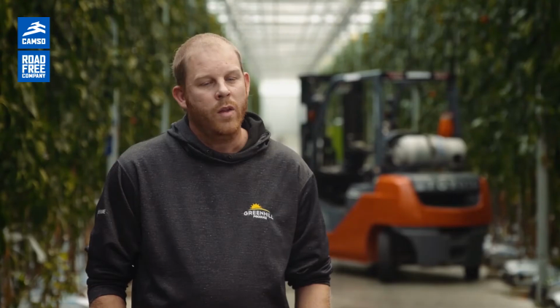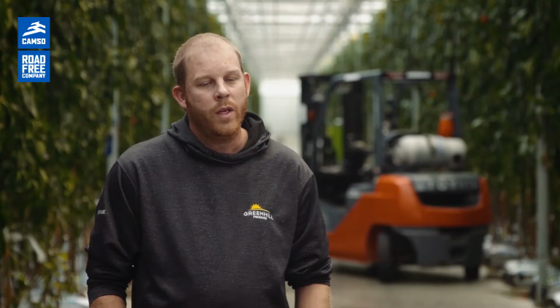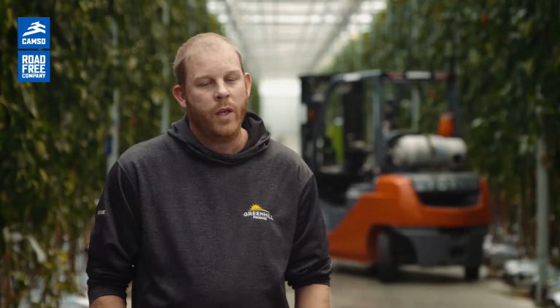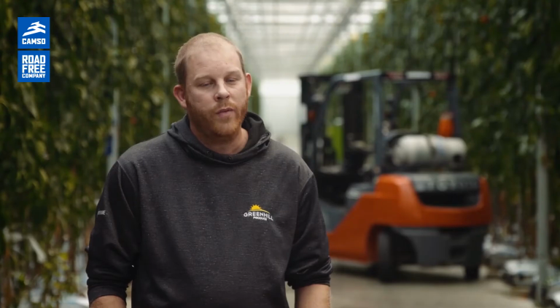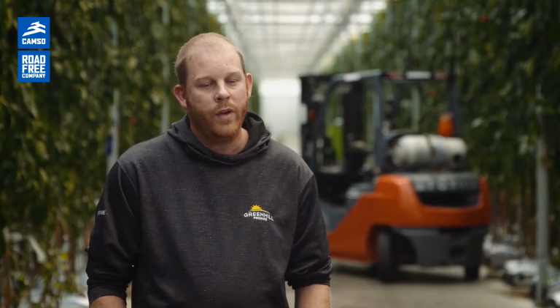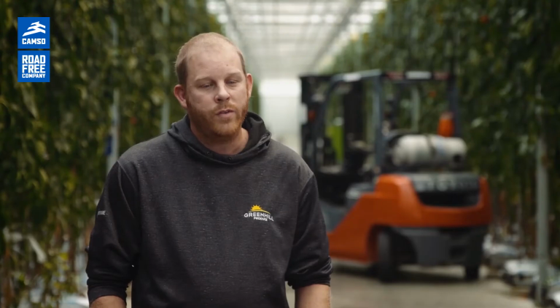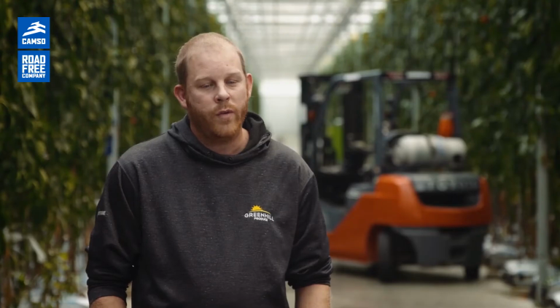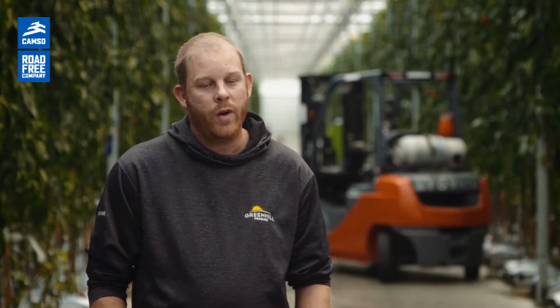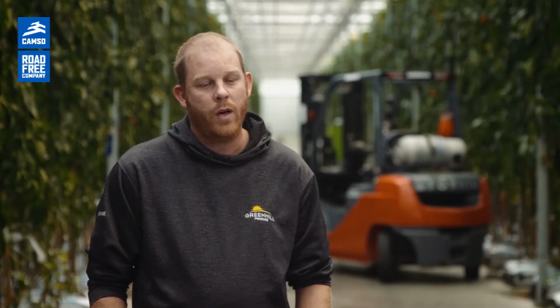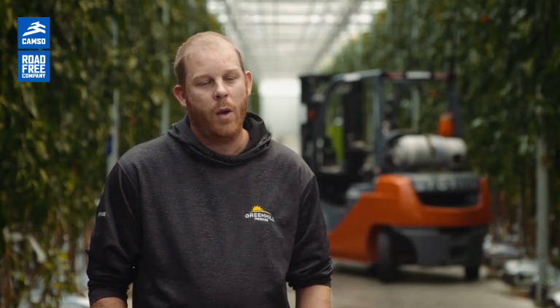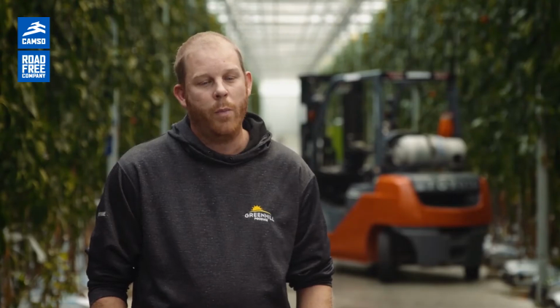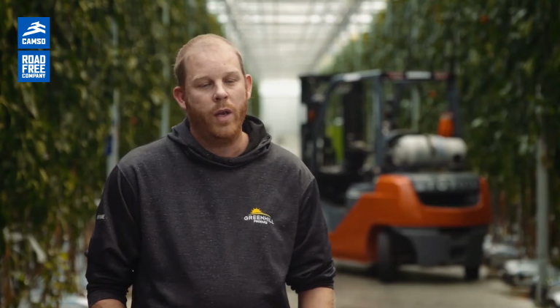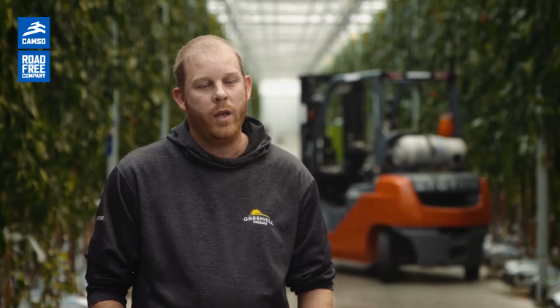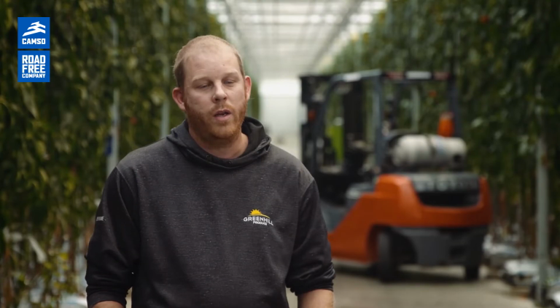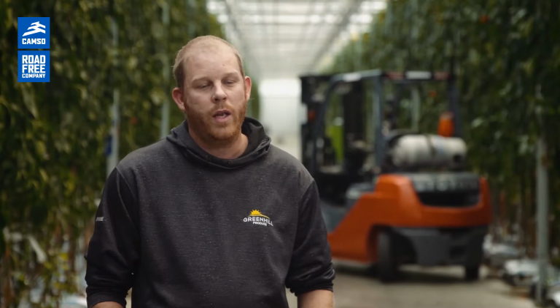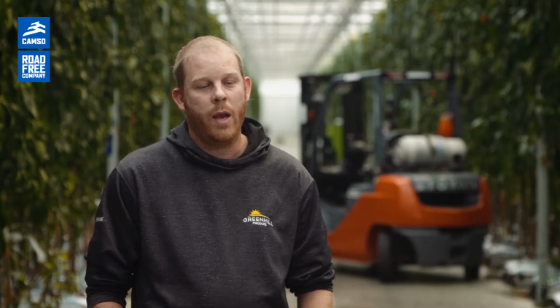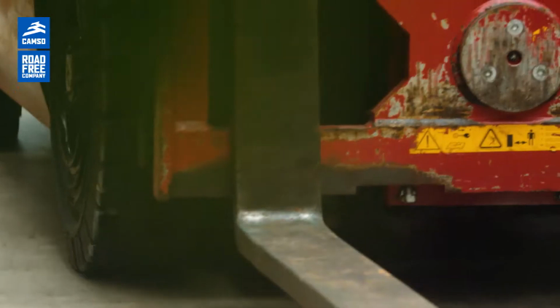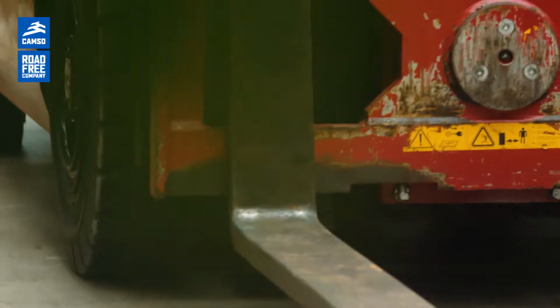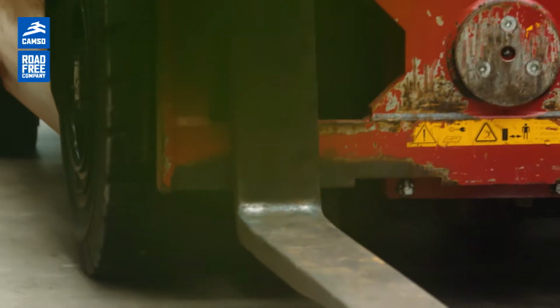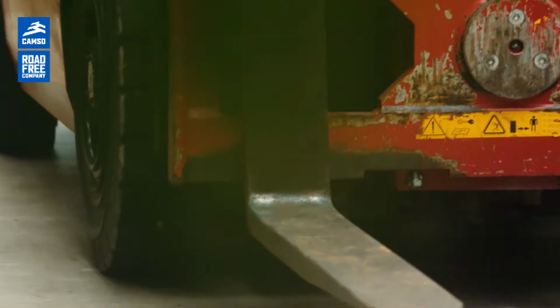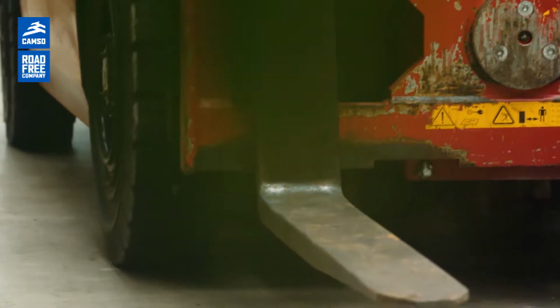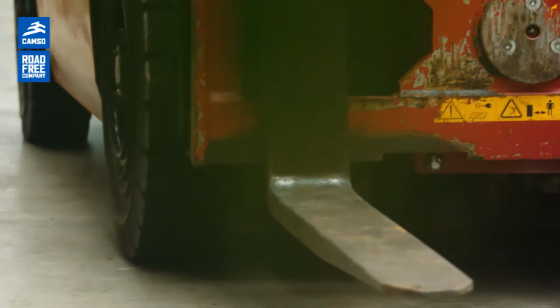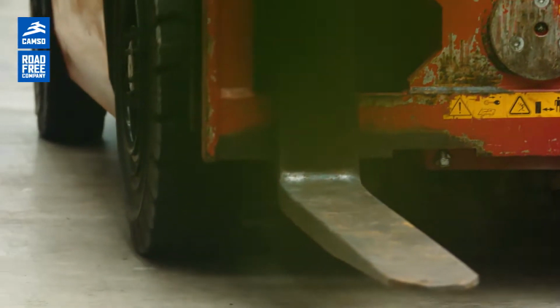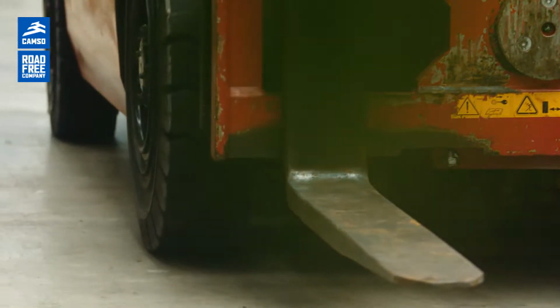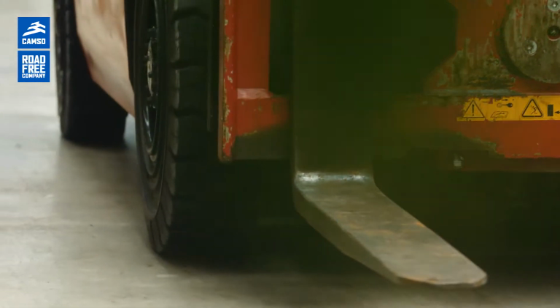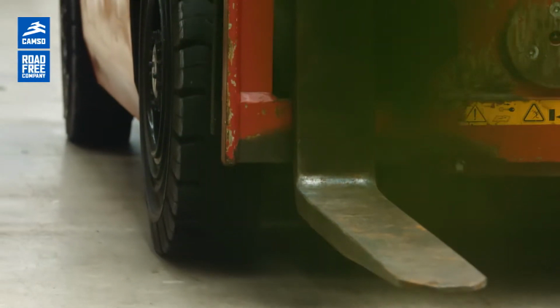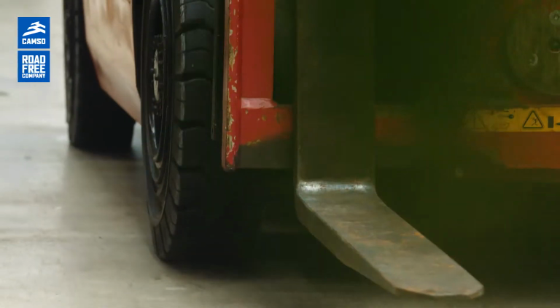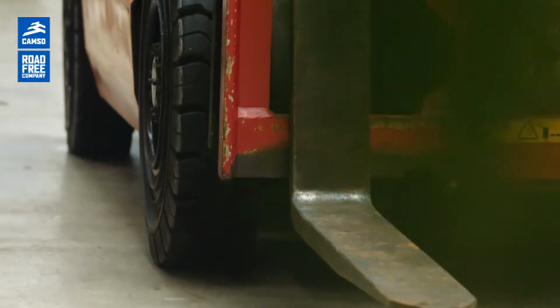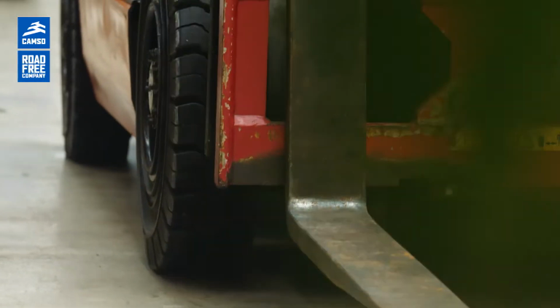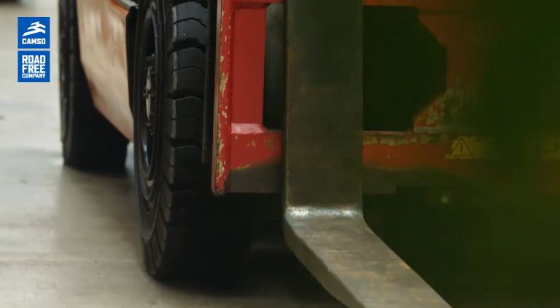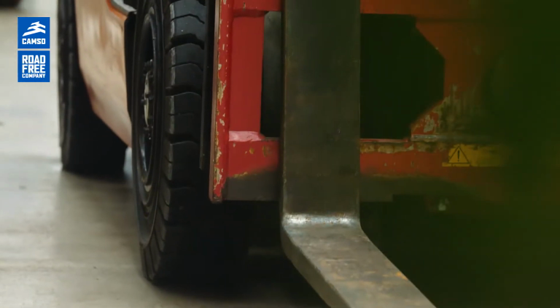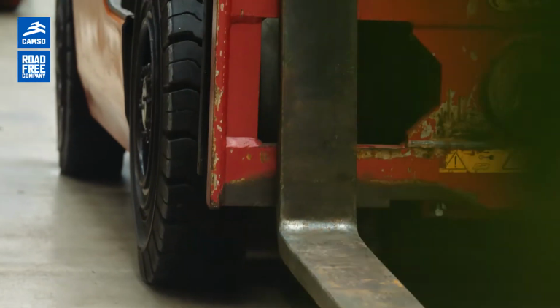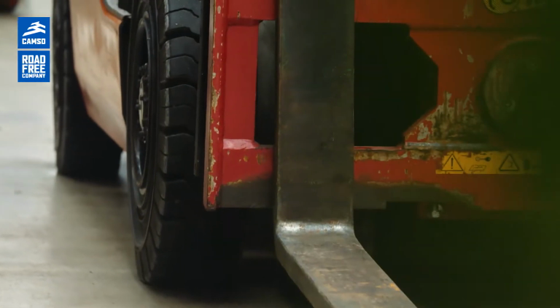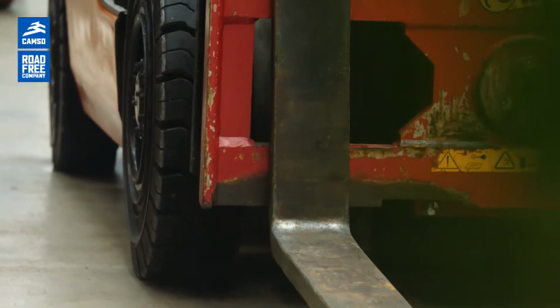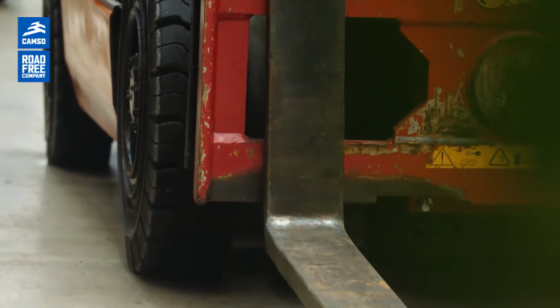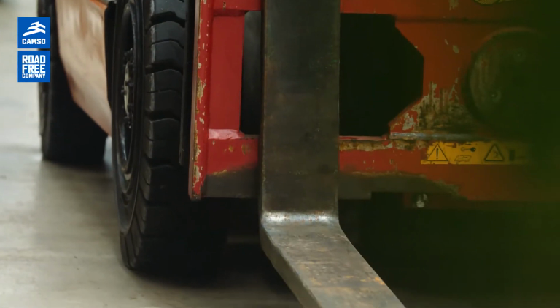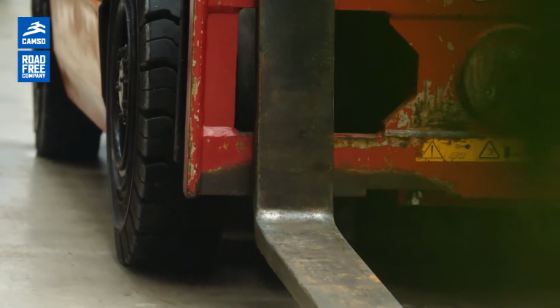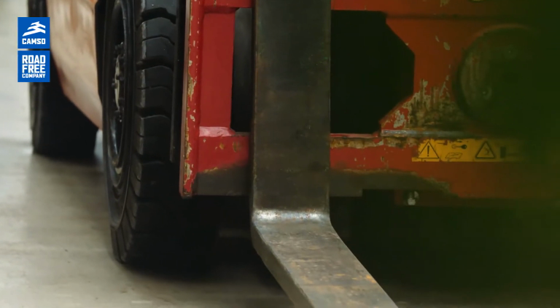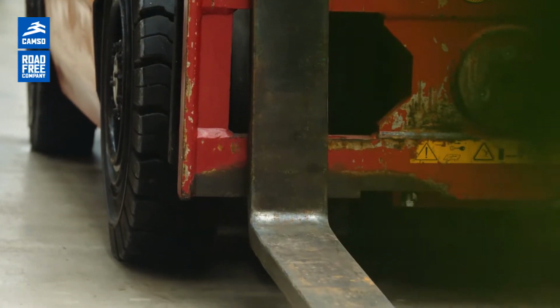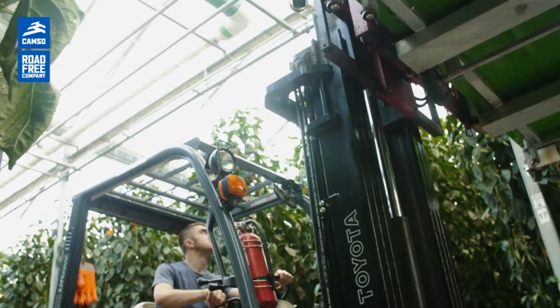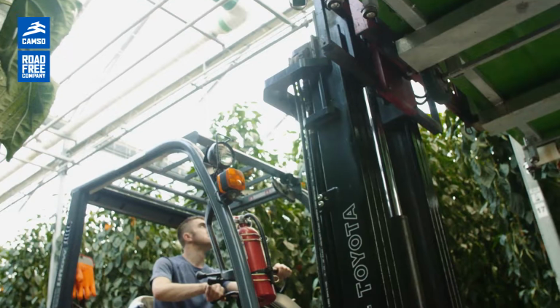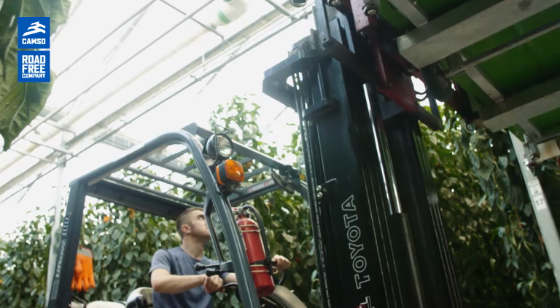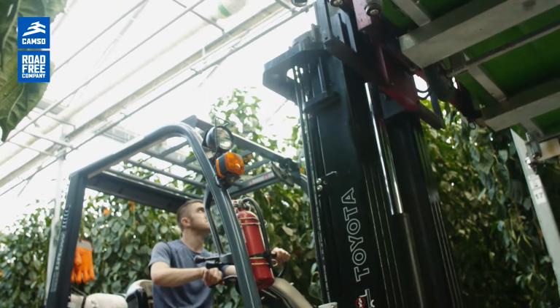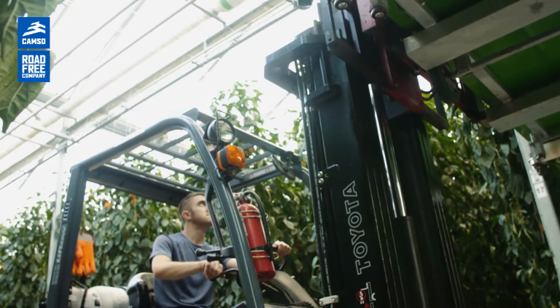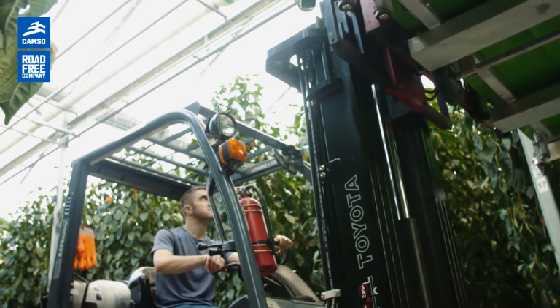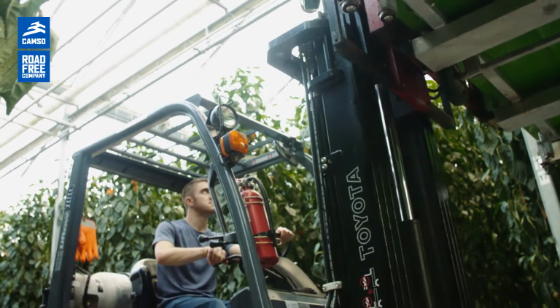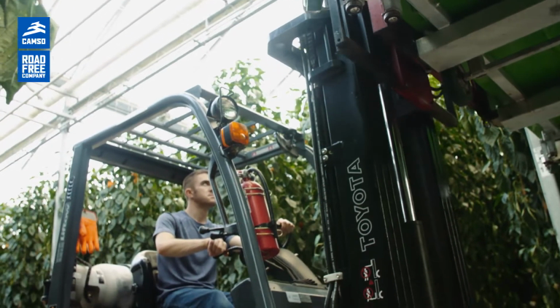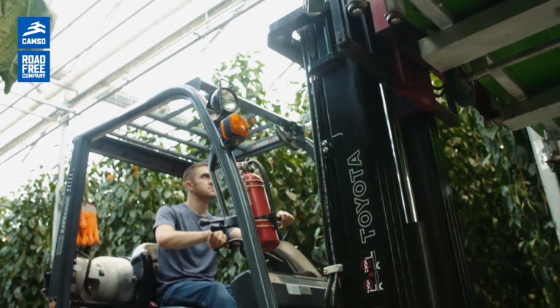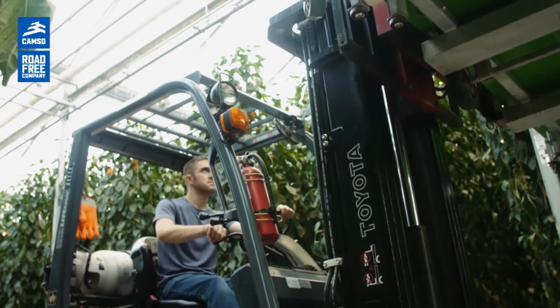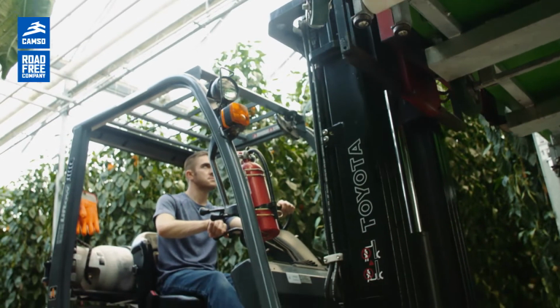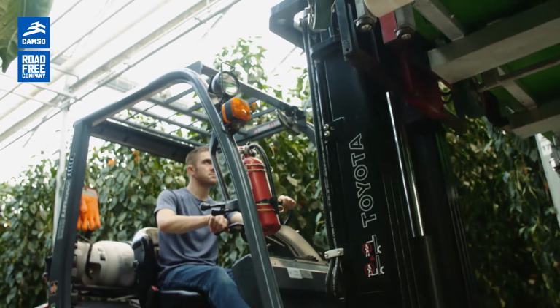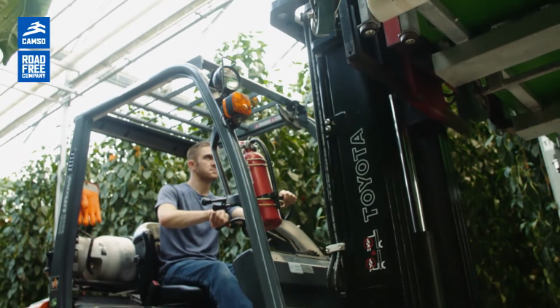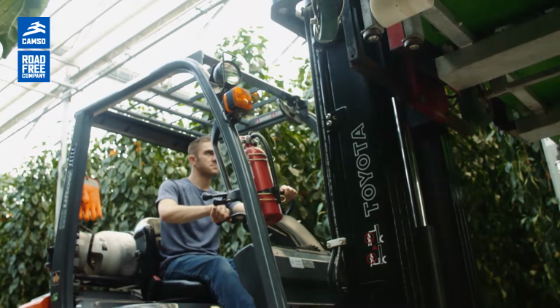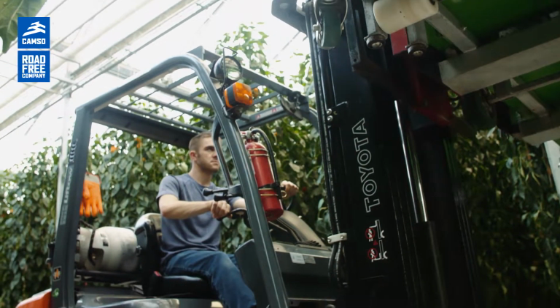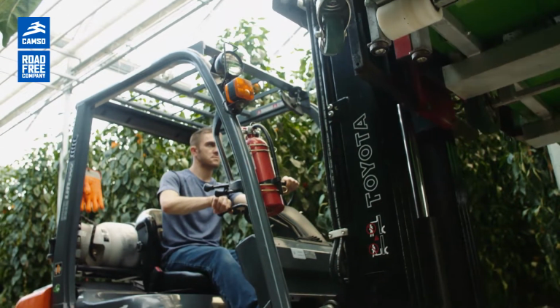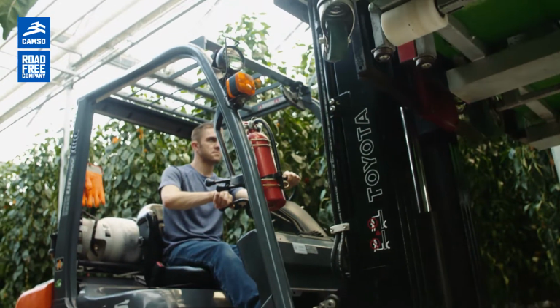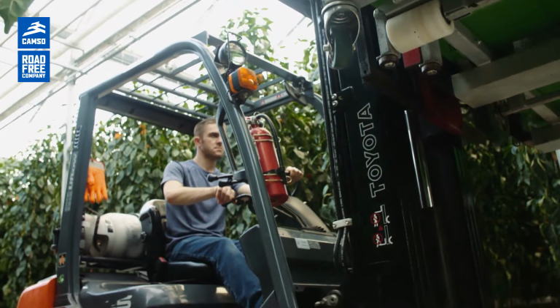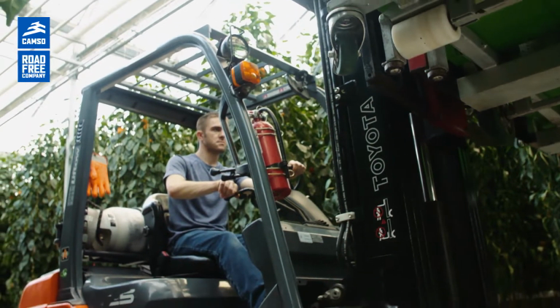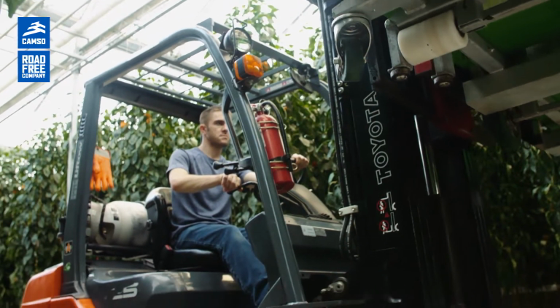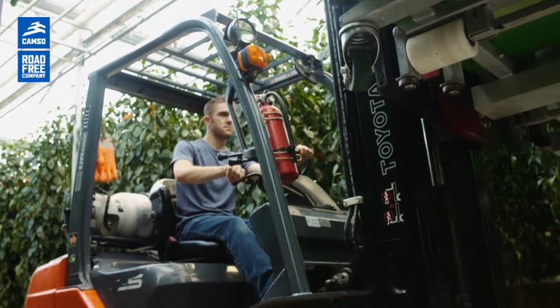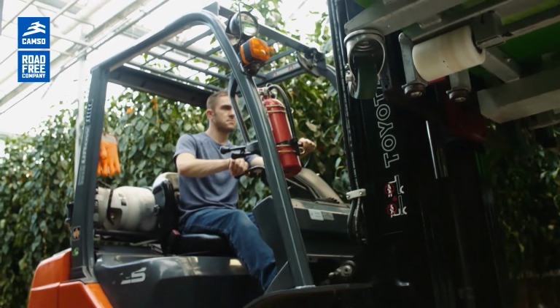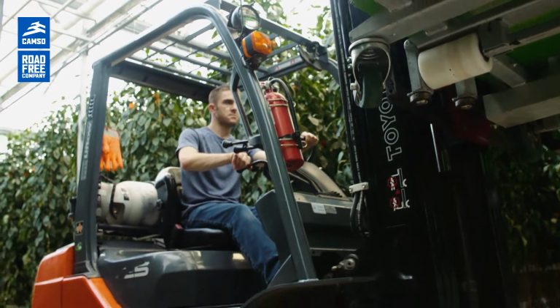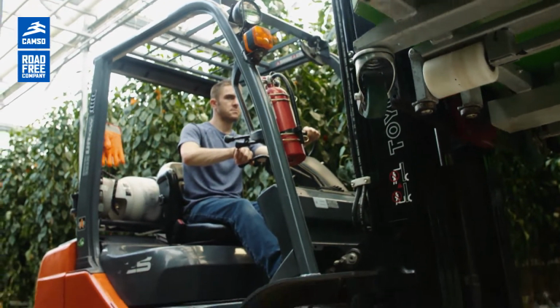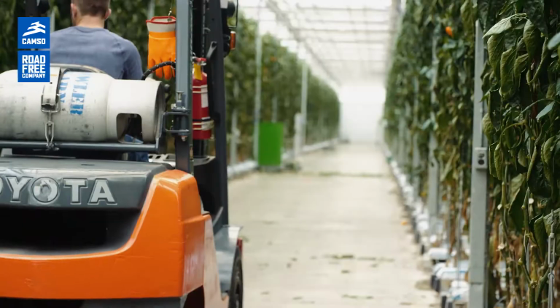The activities of our company and the applications that we use the forklifts here for are moving produce around in the facility.